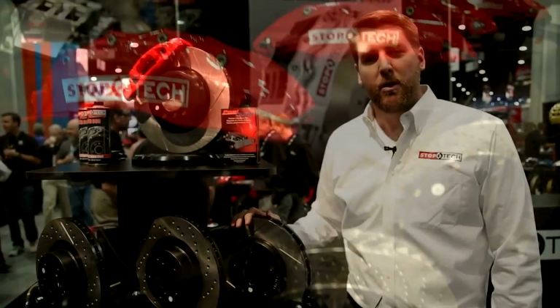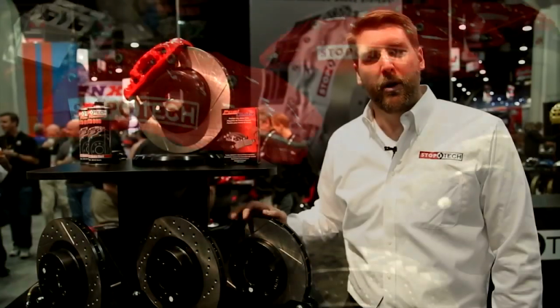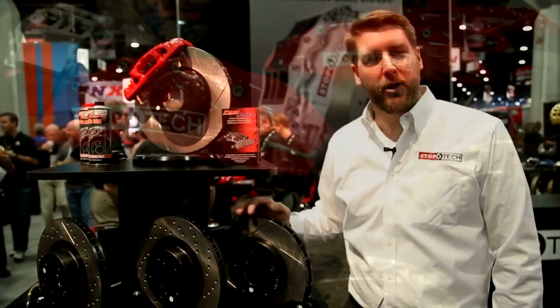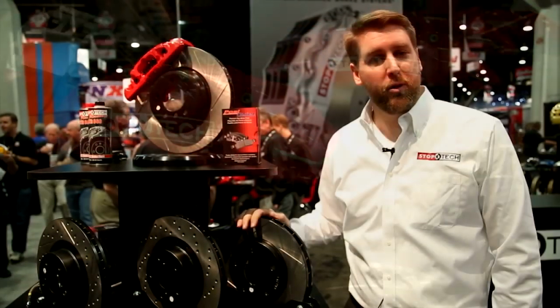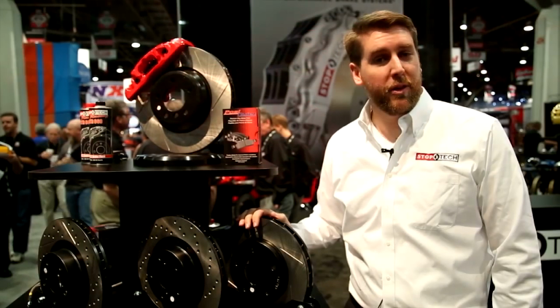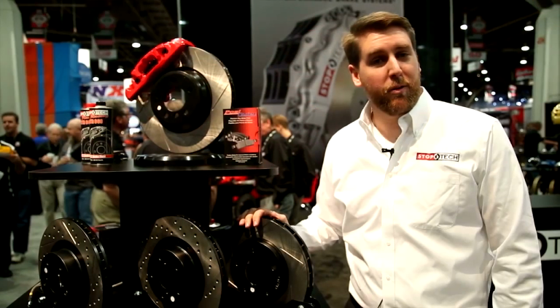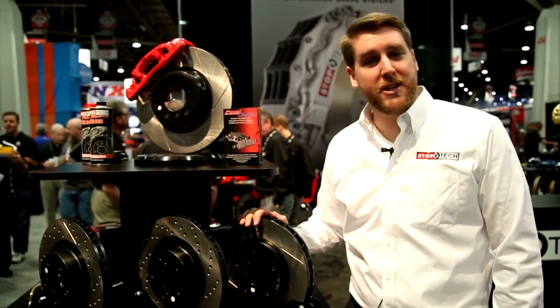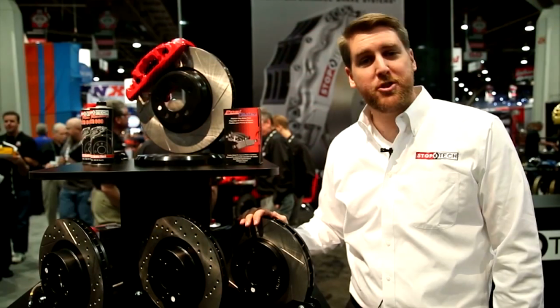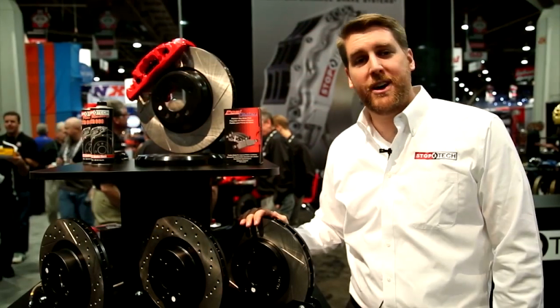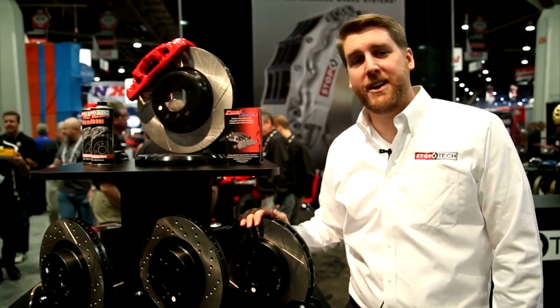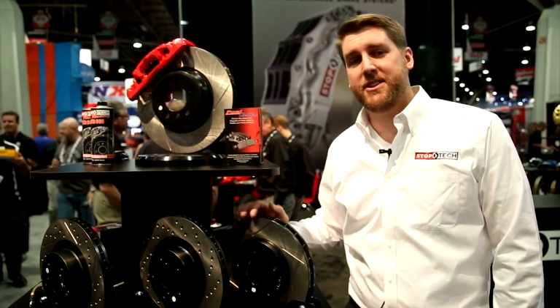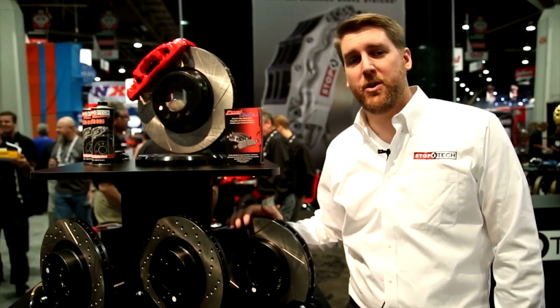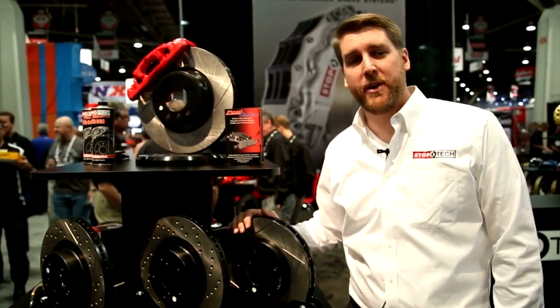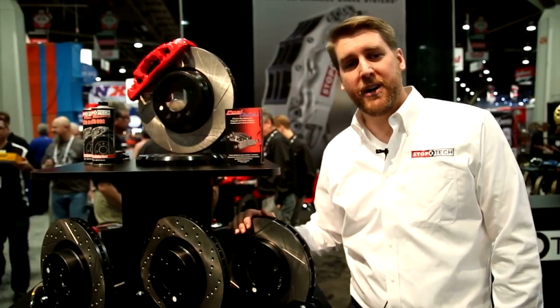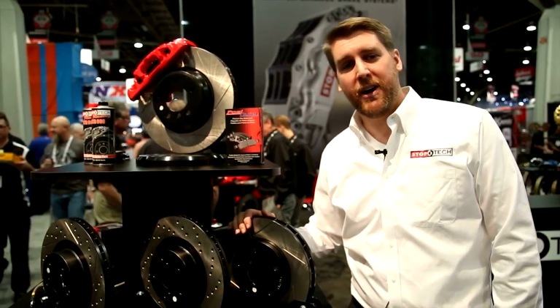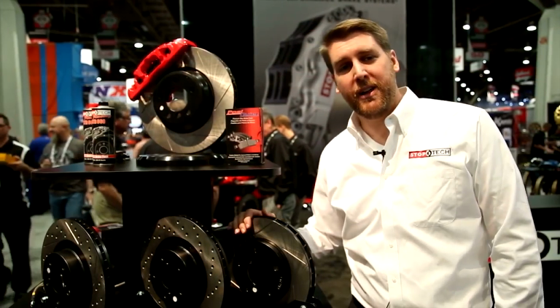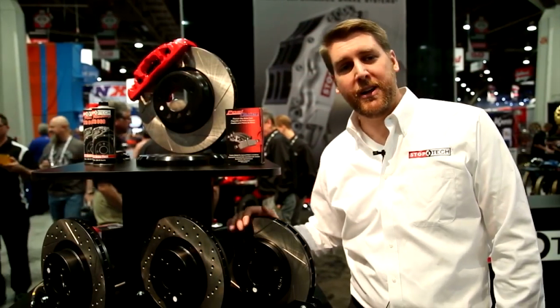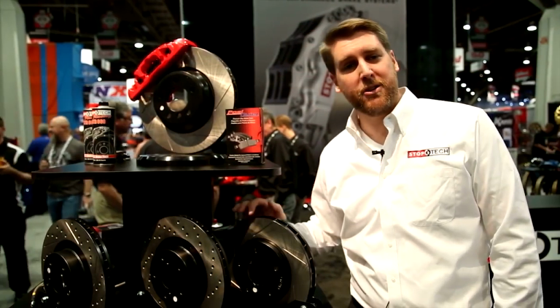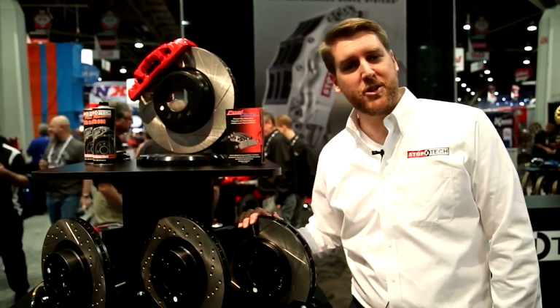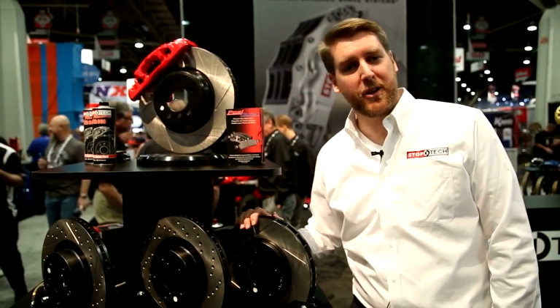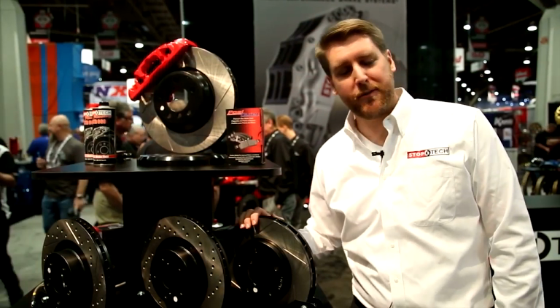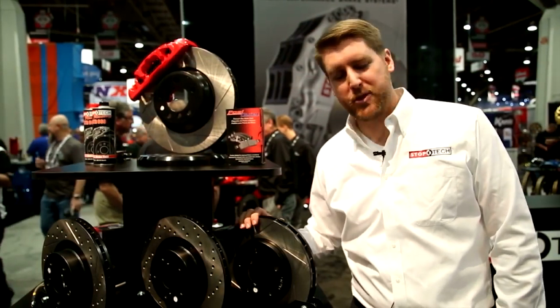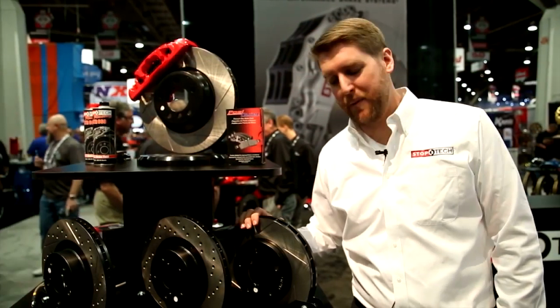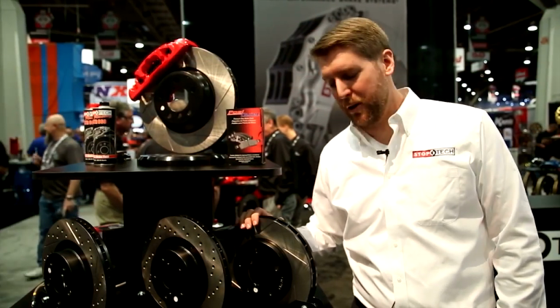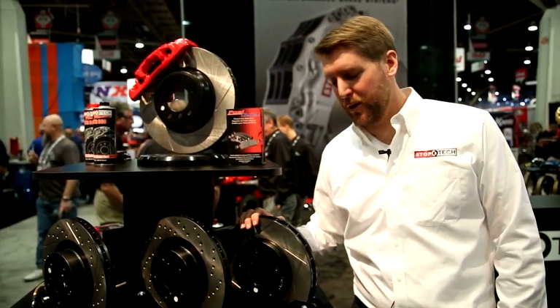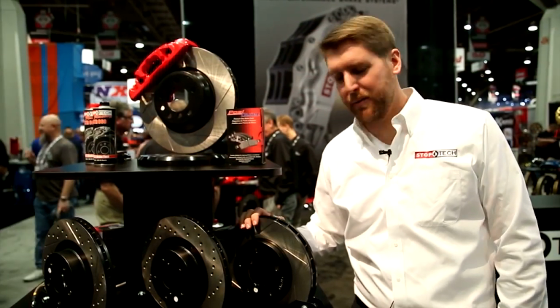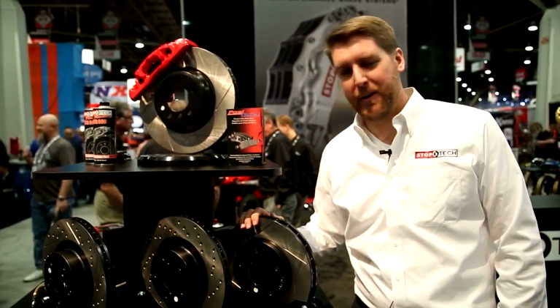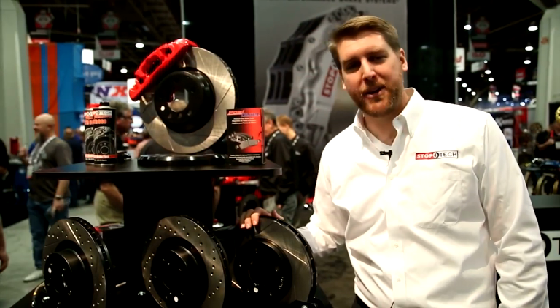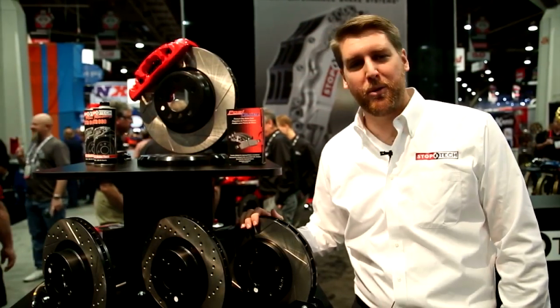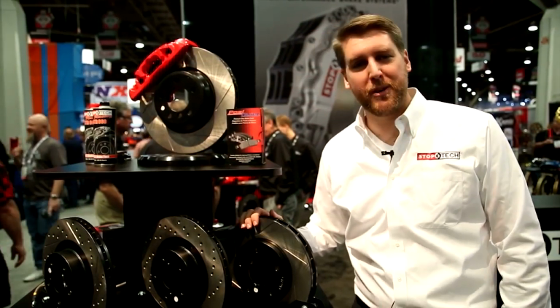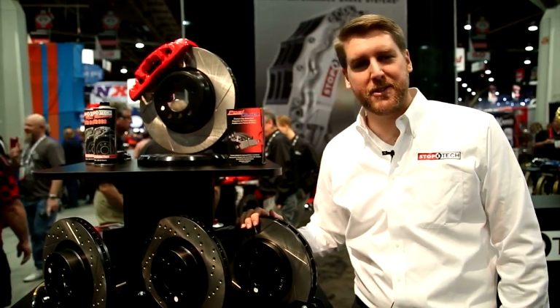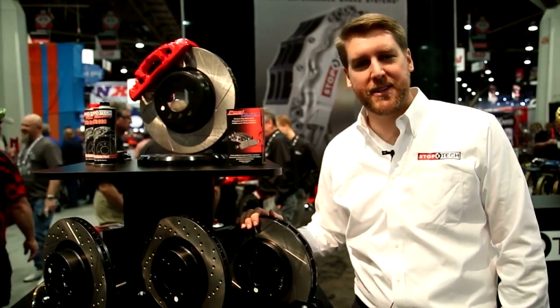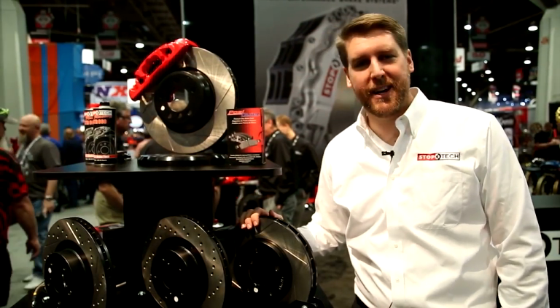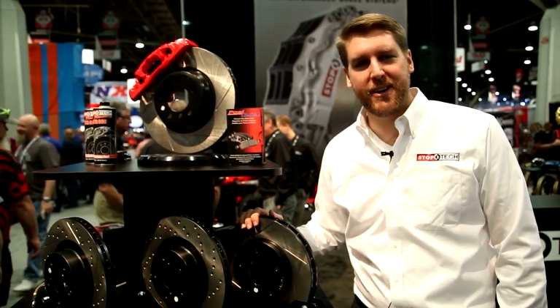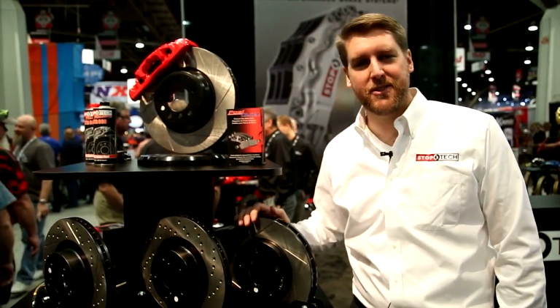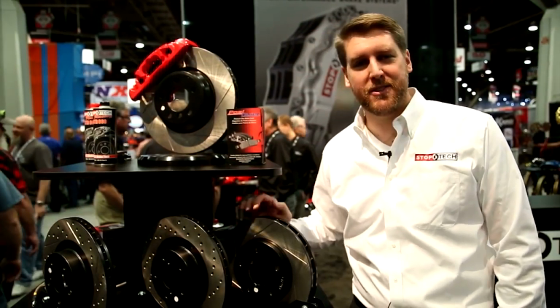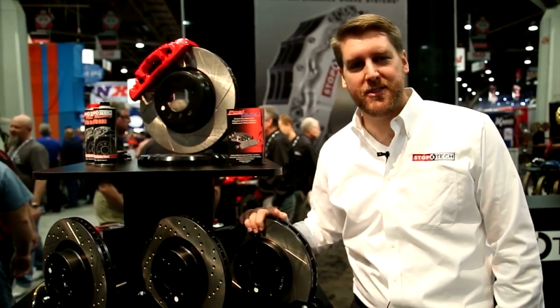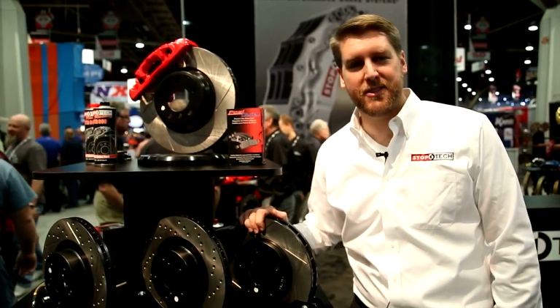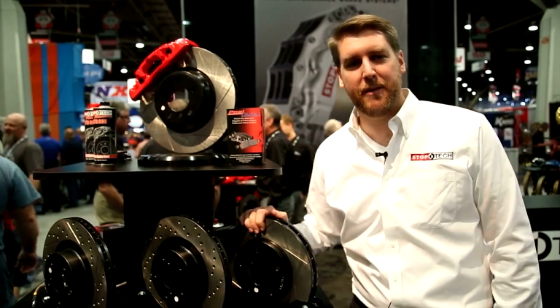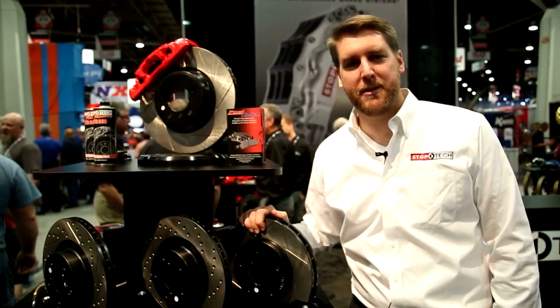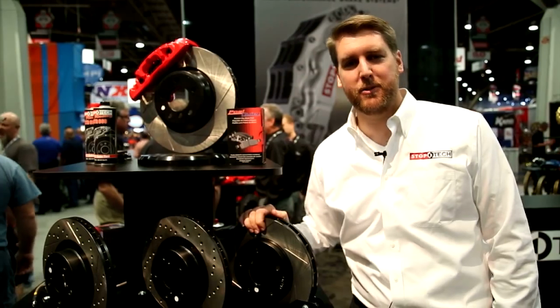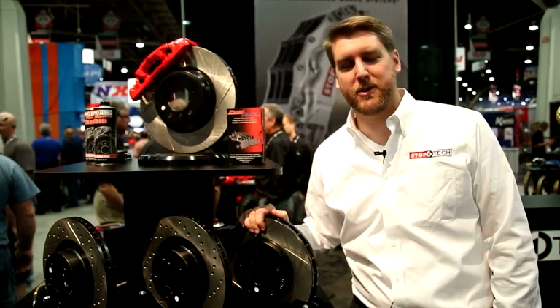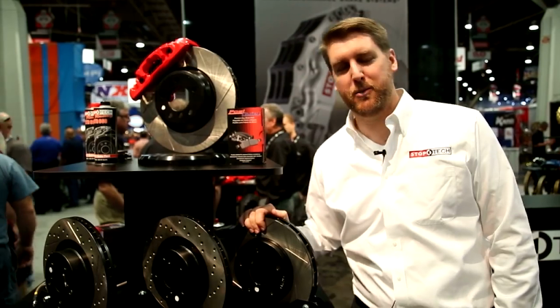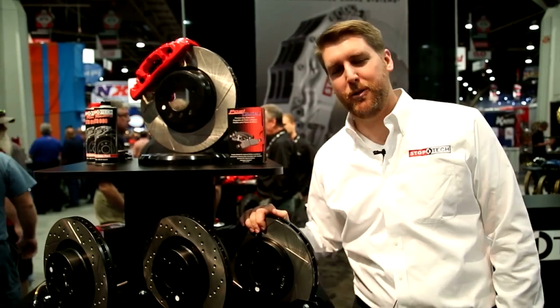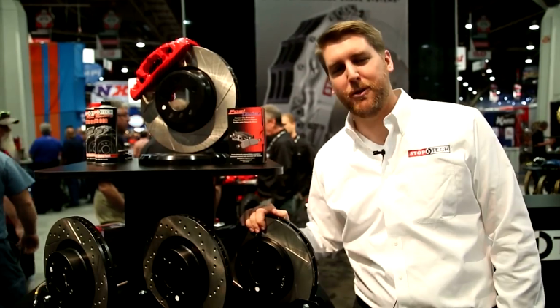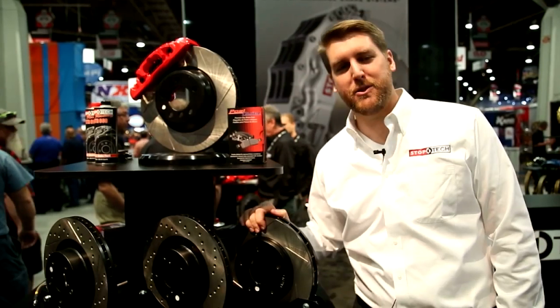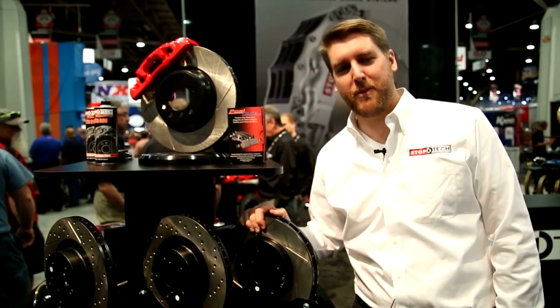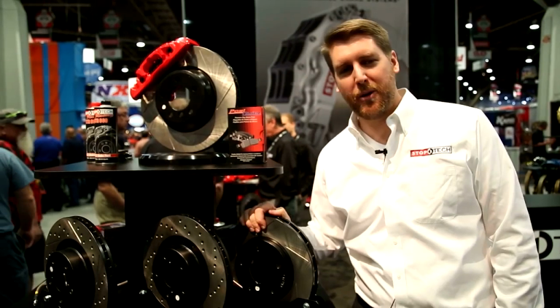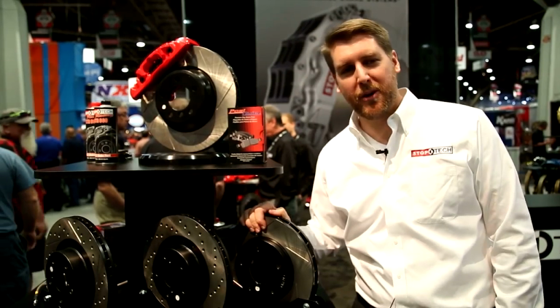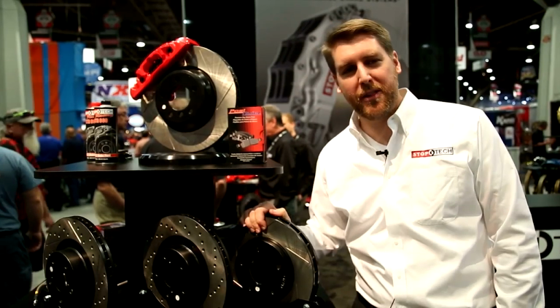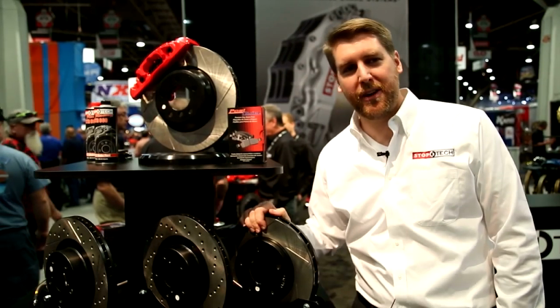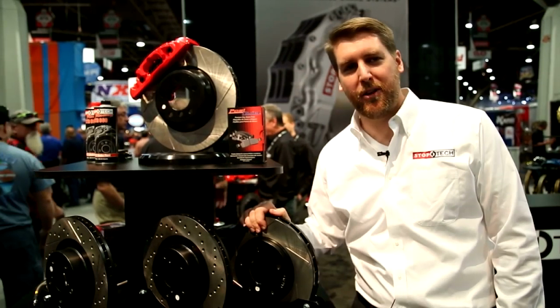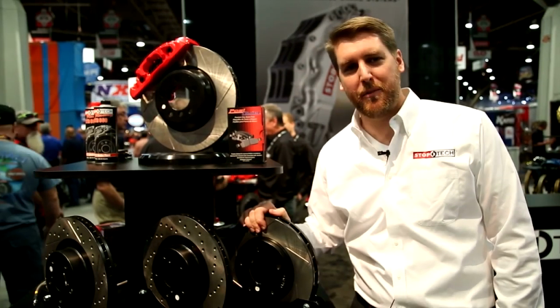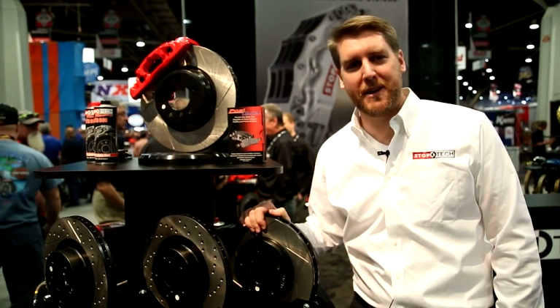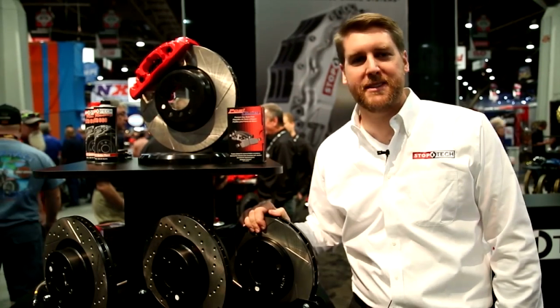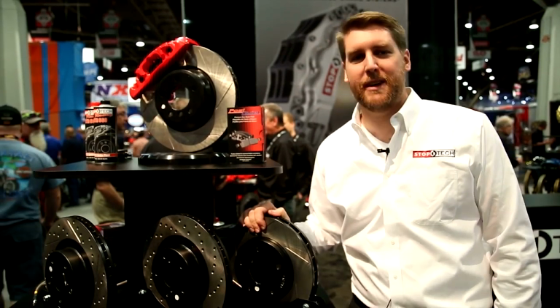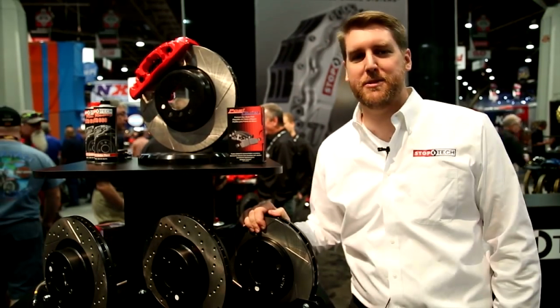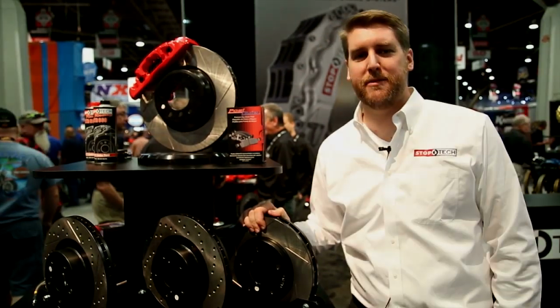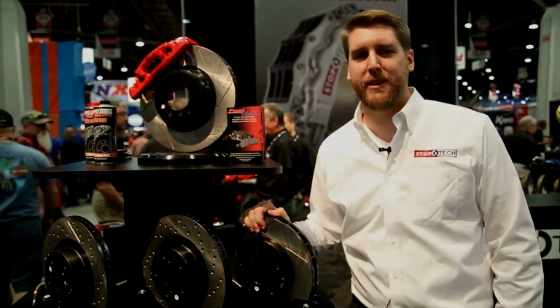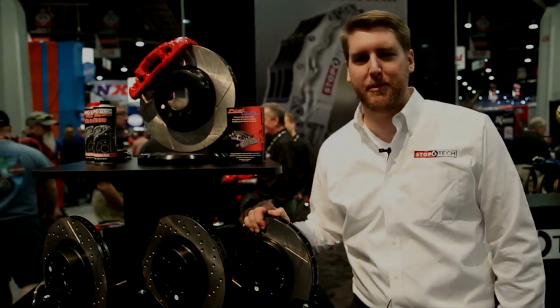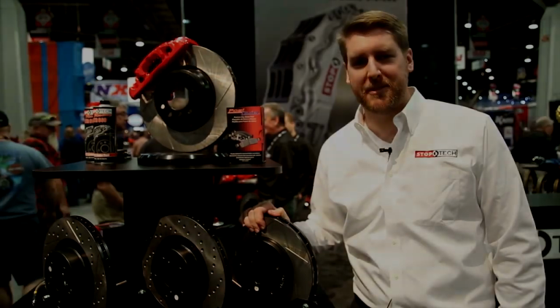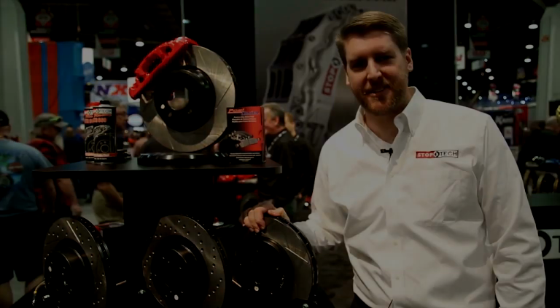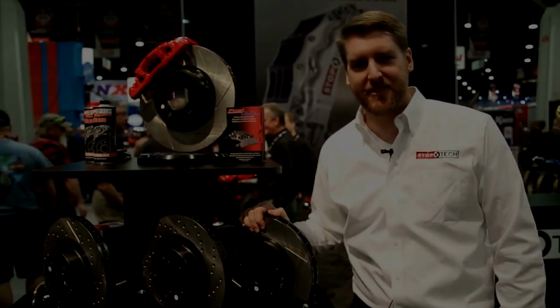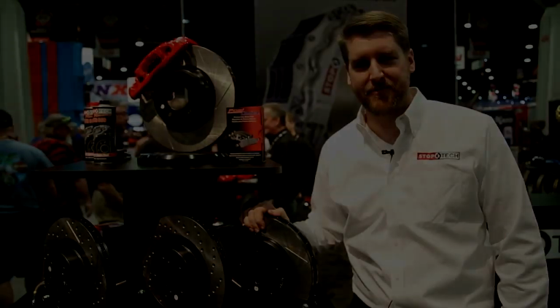Whether you're on the racetrack, towing and hauling, or just looking for a better look behind your wheels and tires, StopTech Sport Rotors from AutoAnything are the best option available to you.